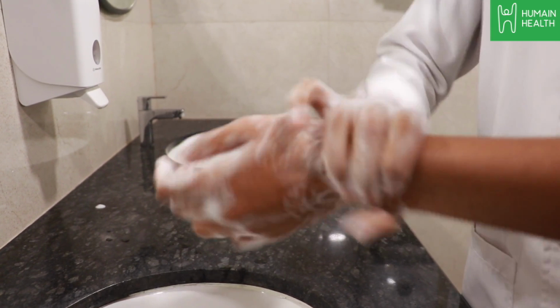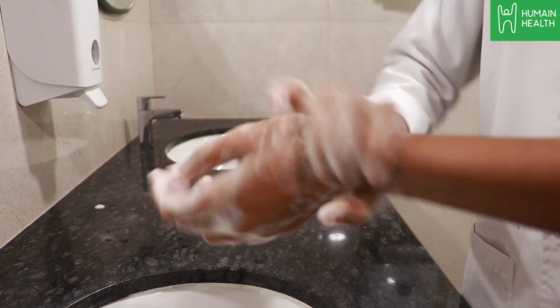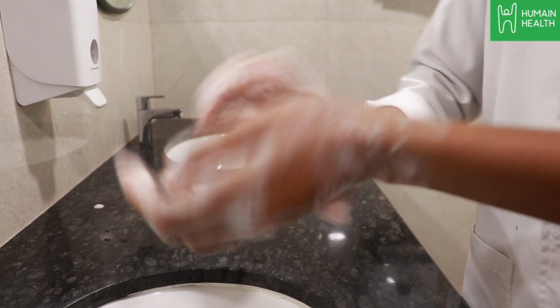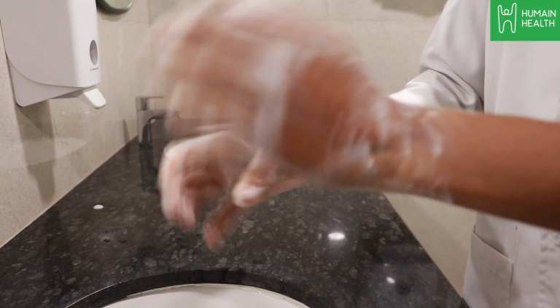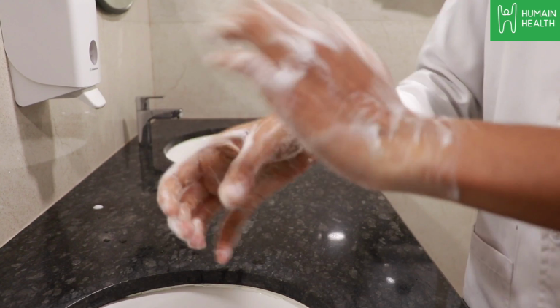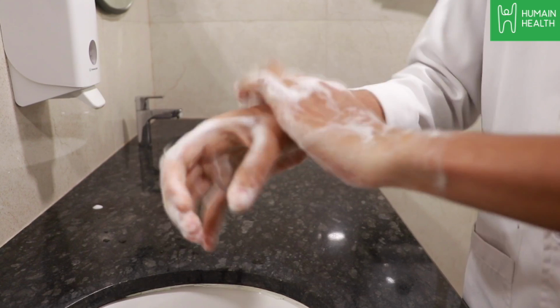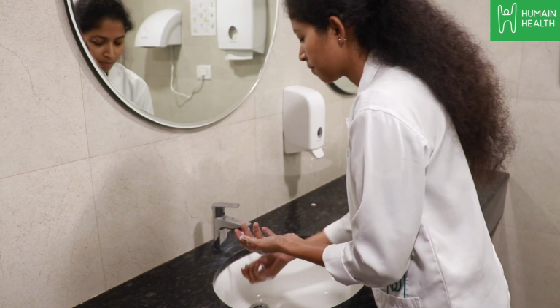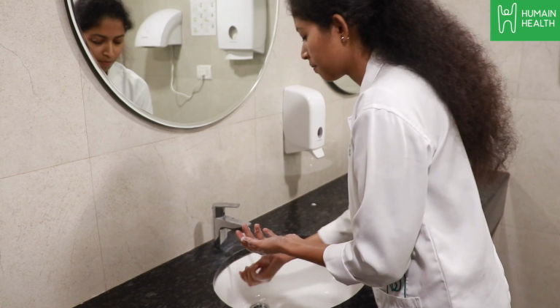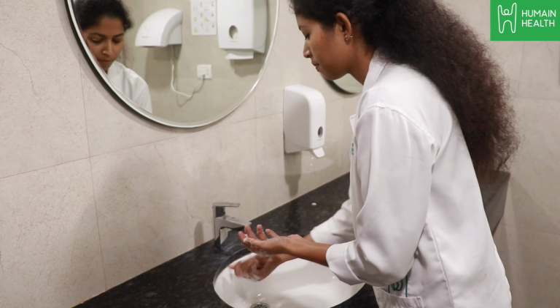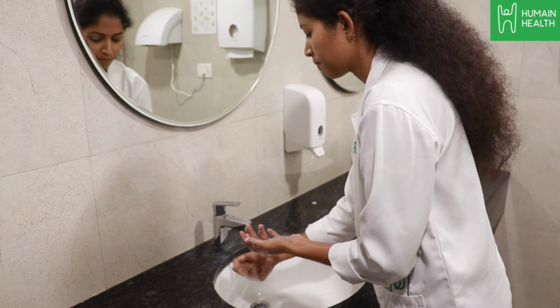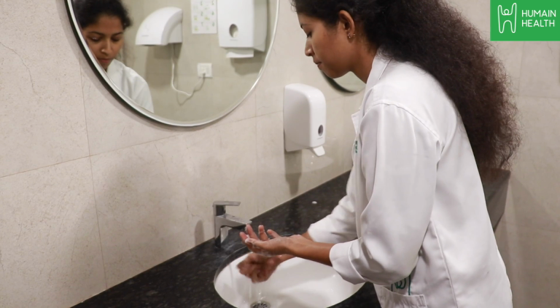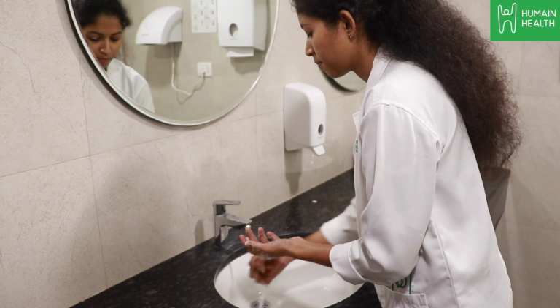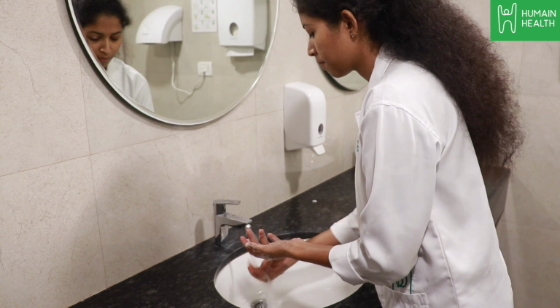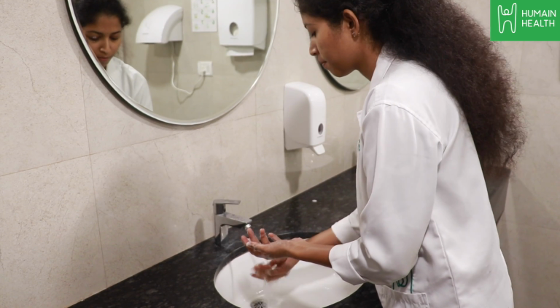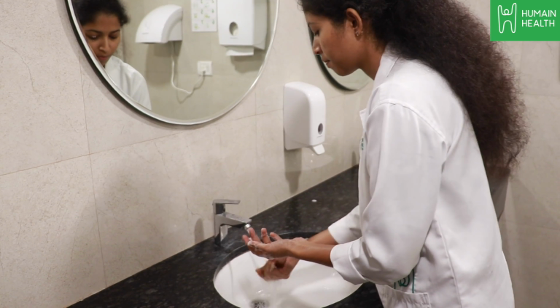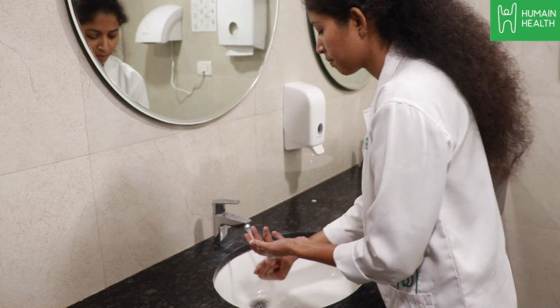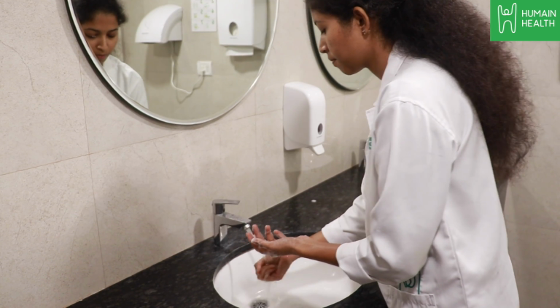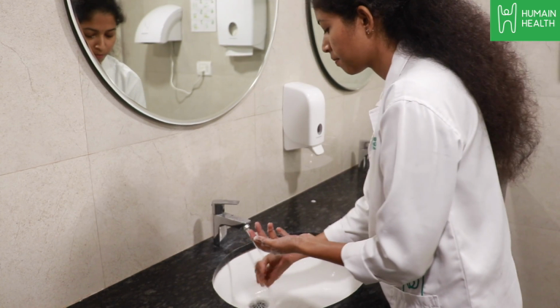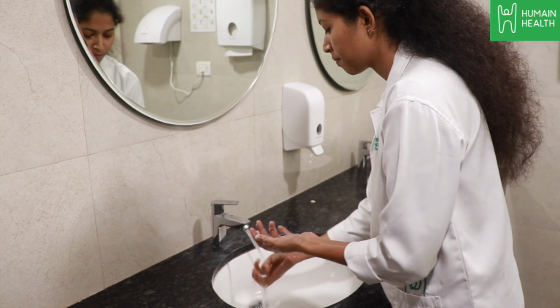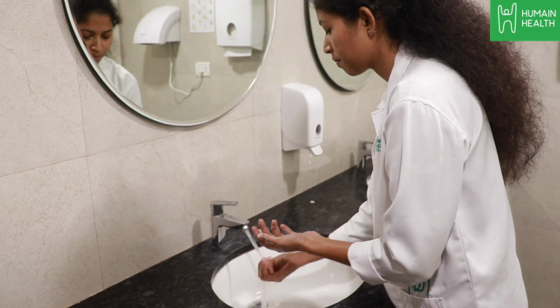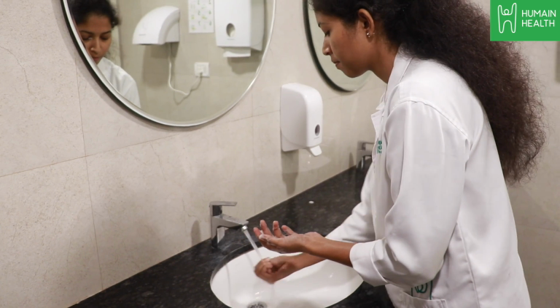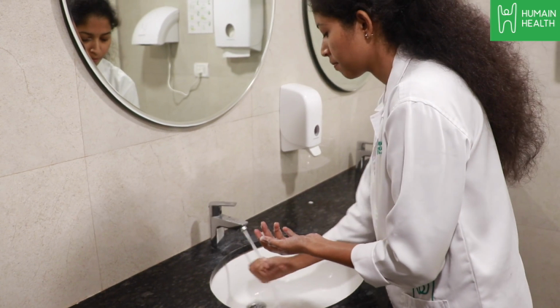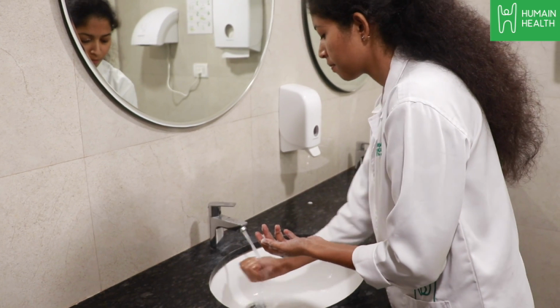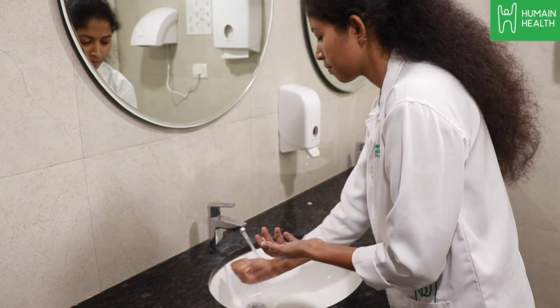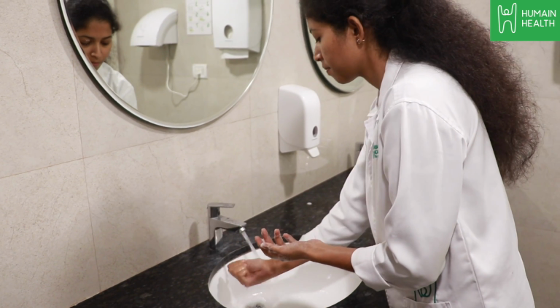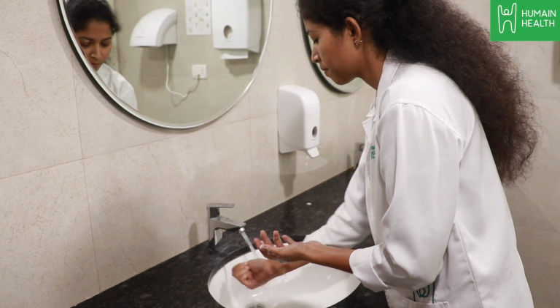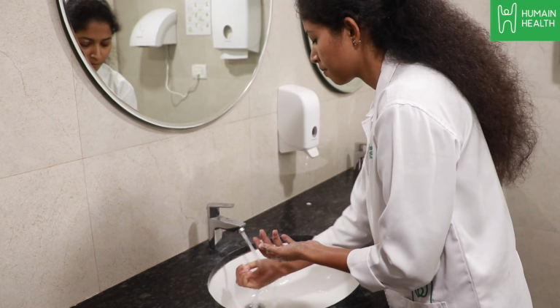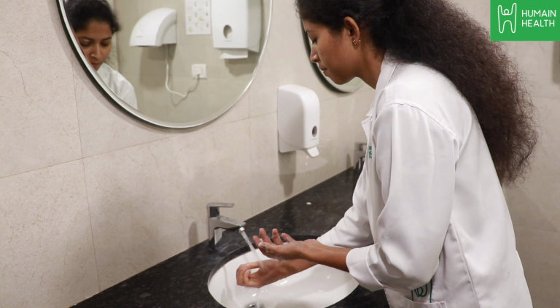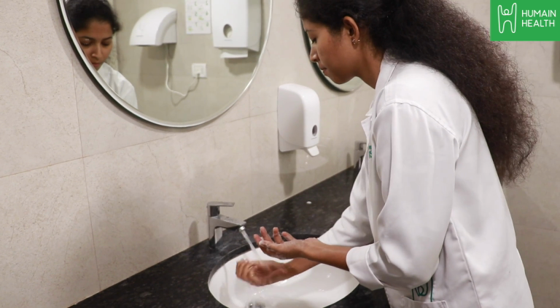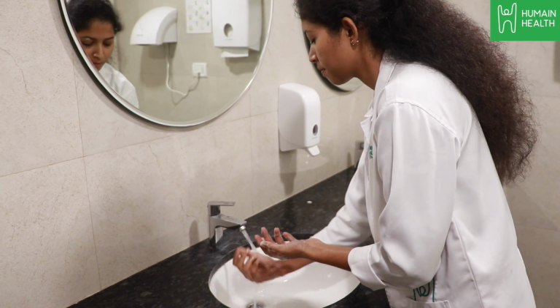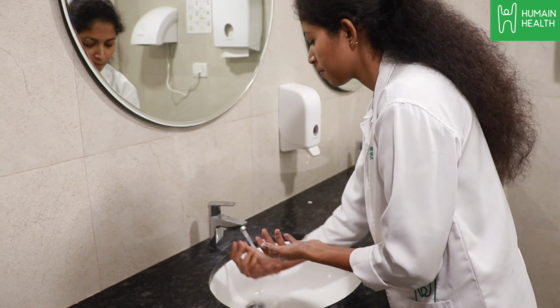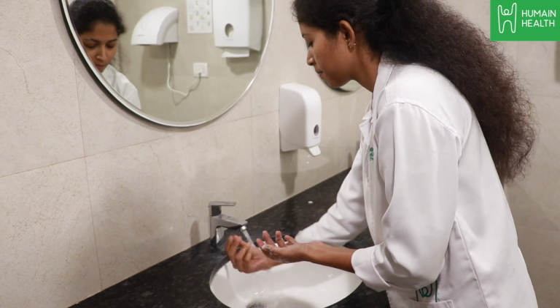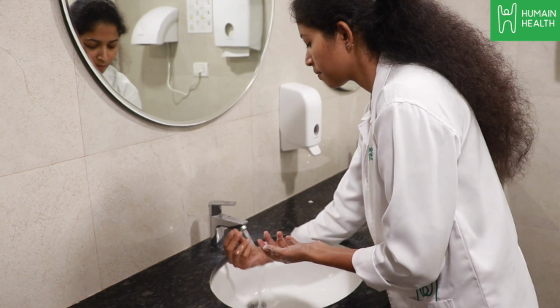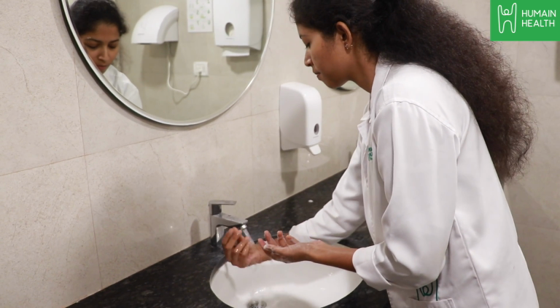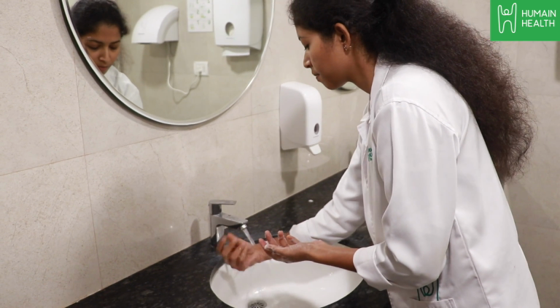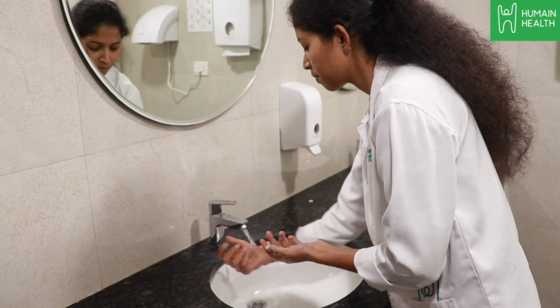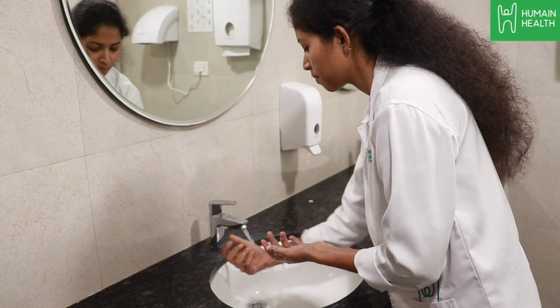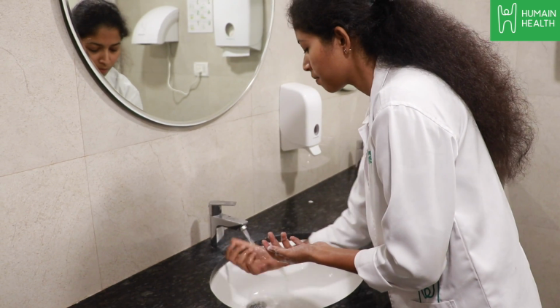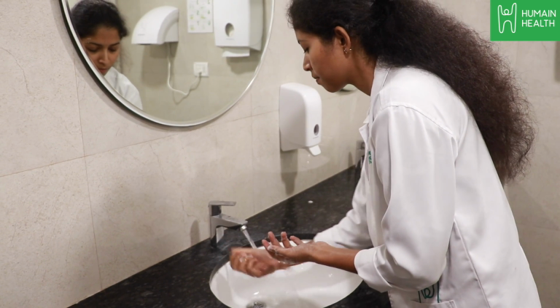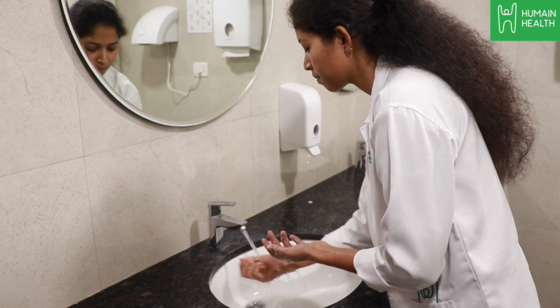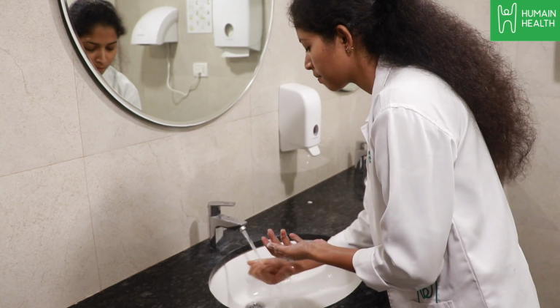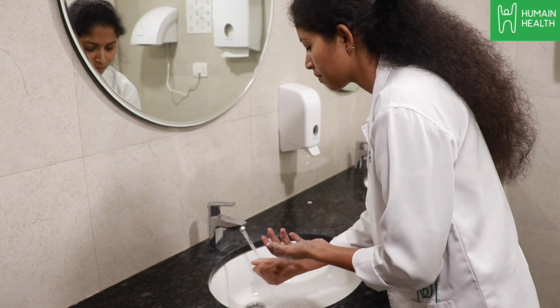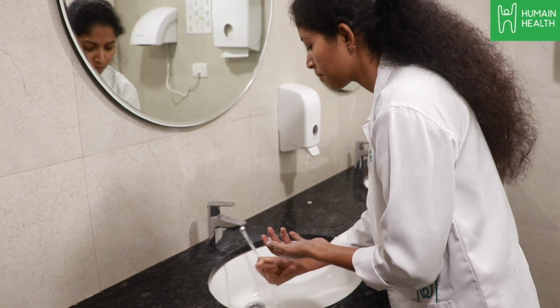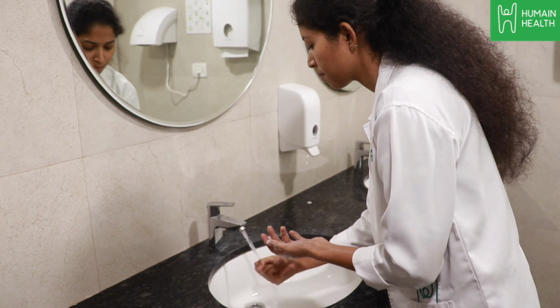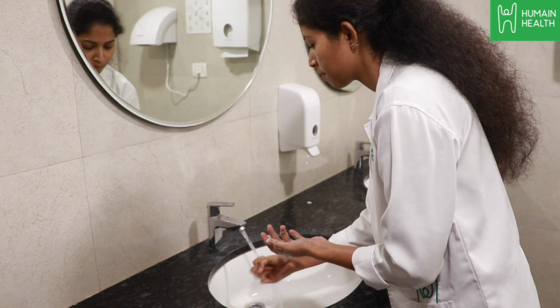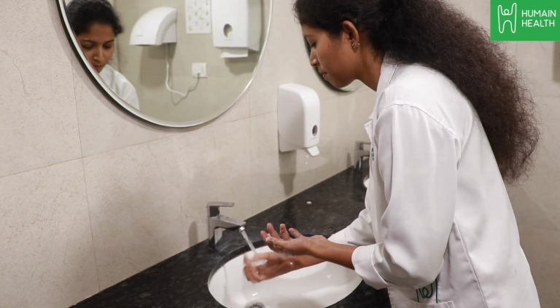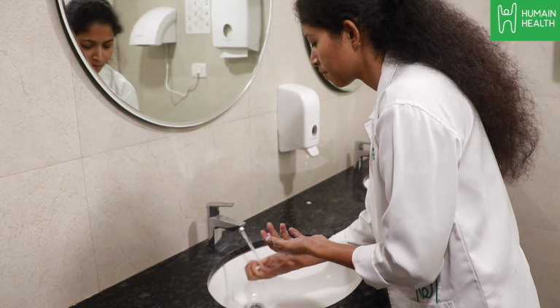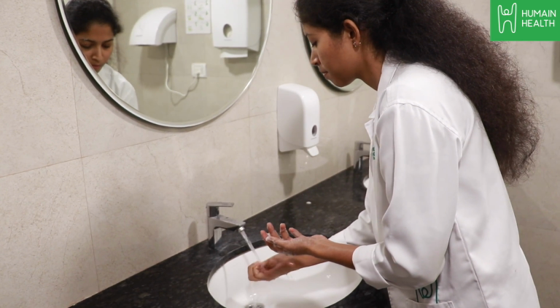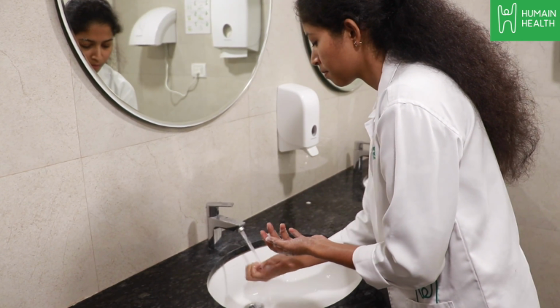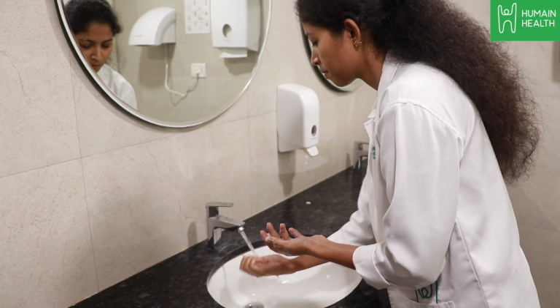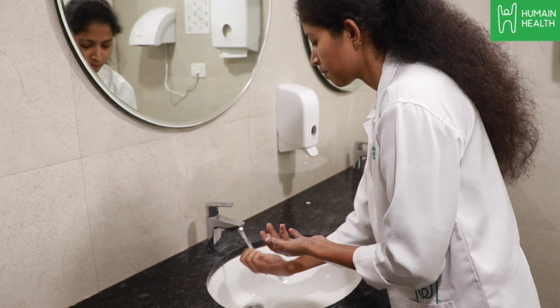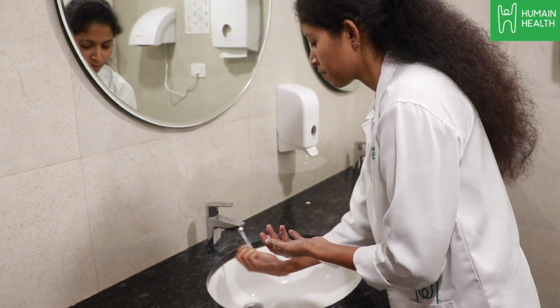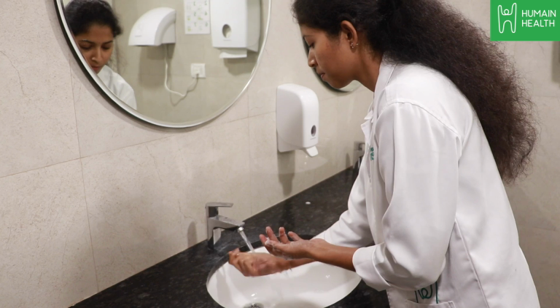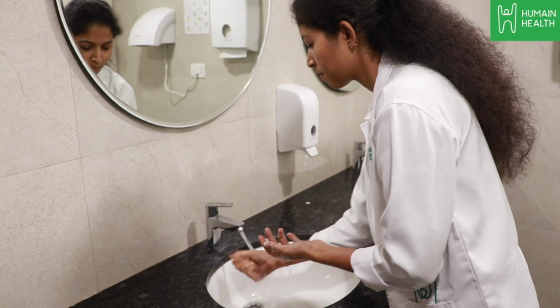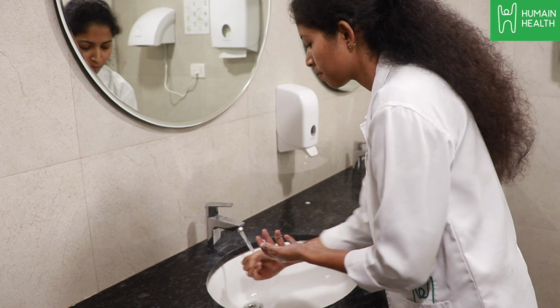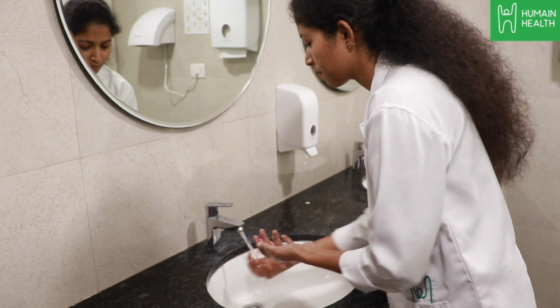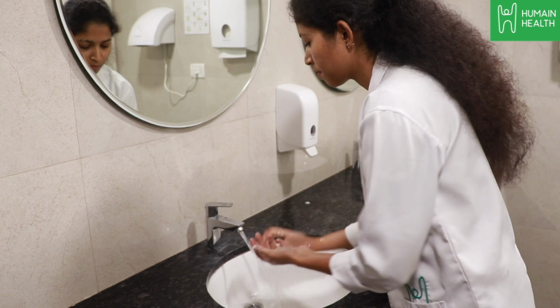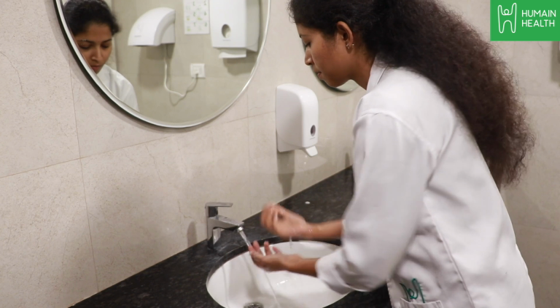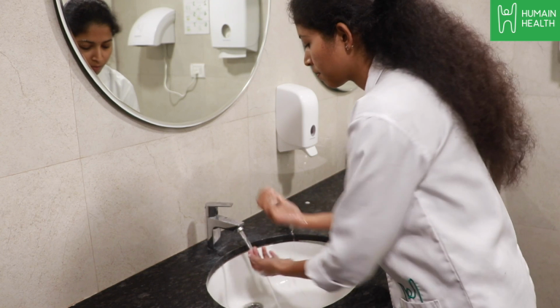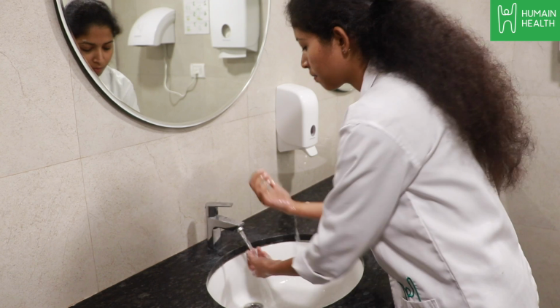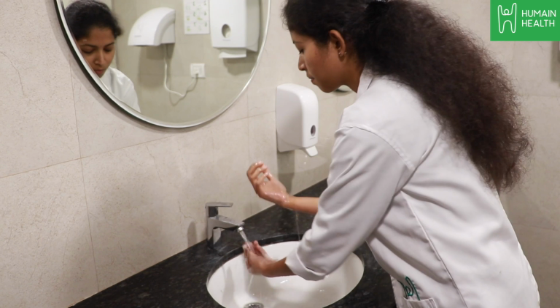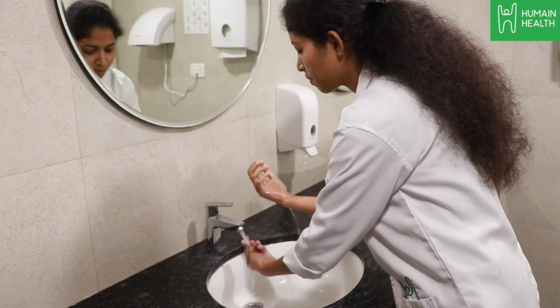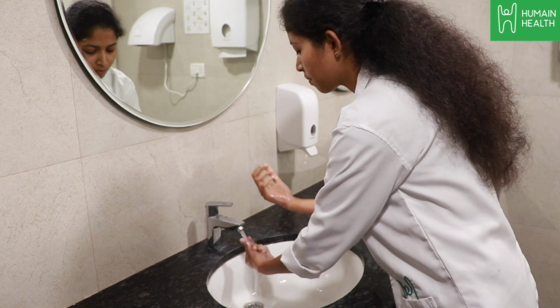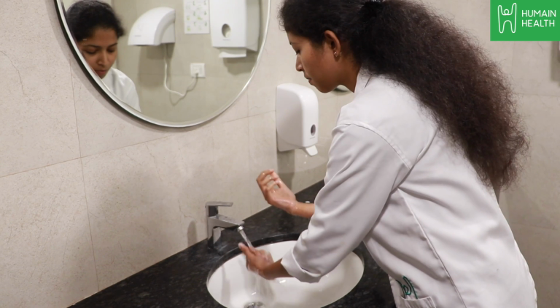Rinse your hands well under clean running water. Dry your hands using a clean towel.